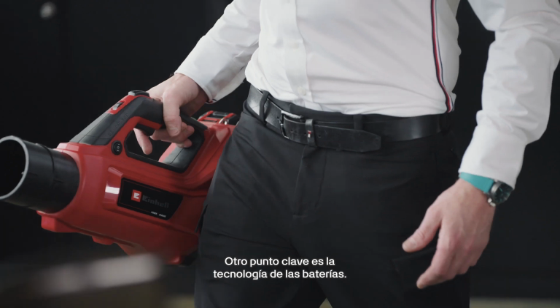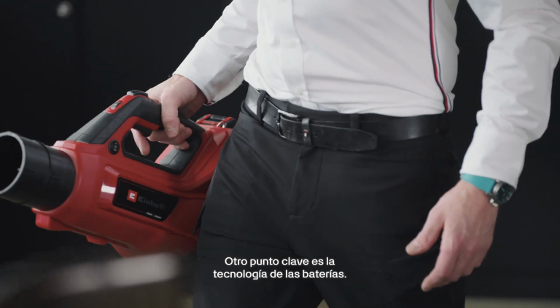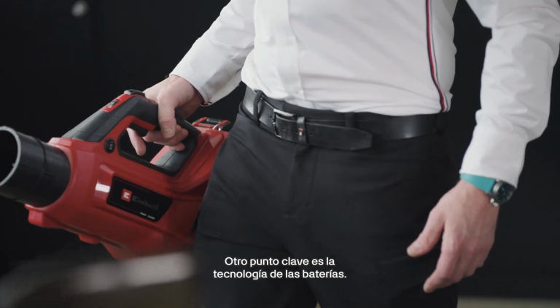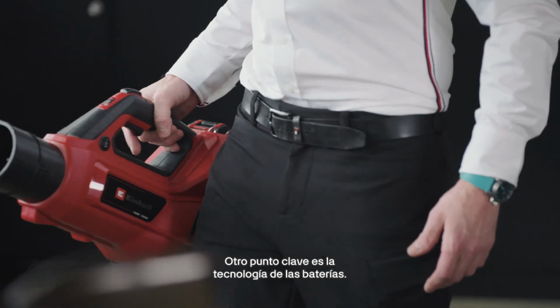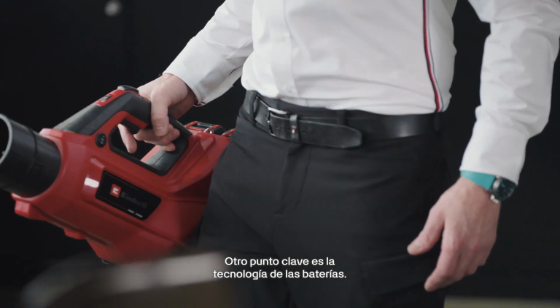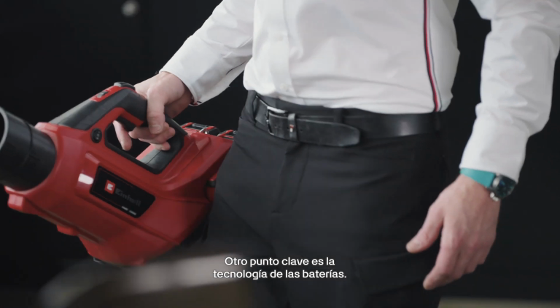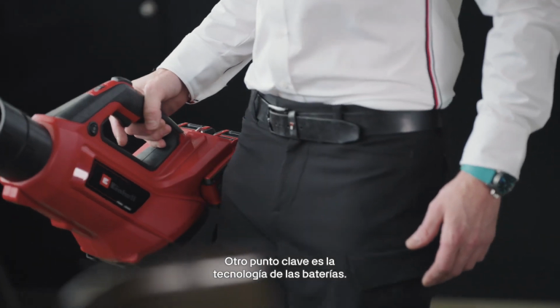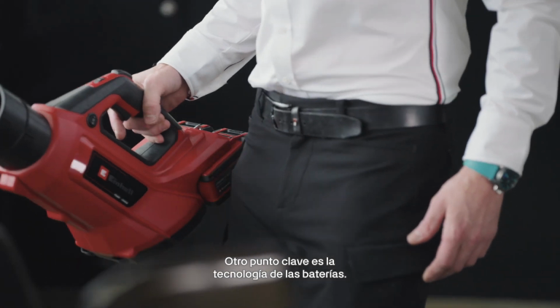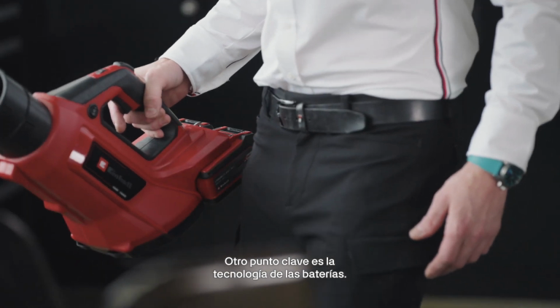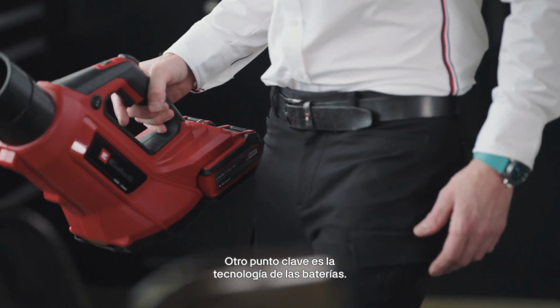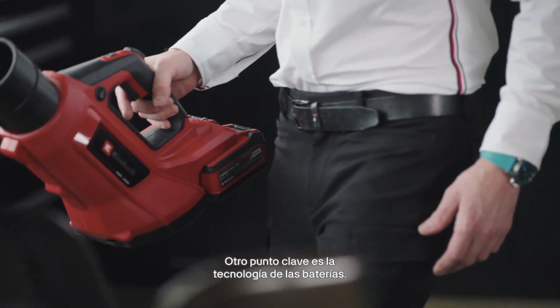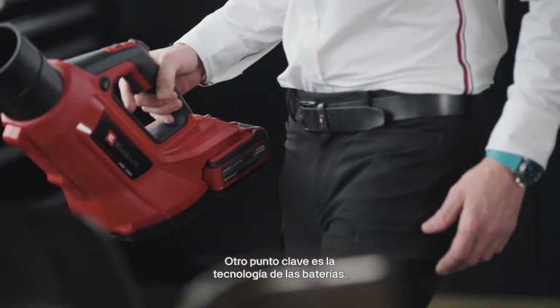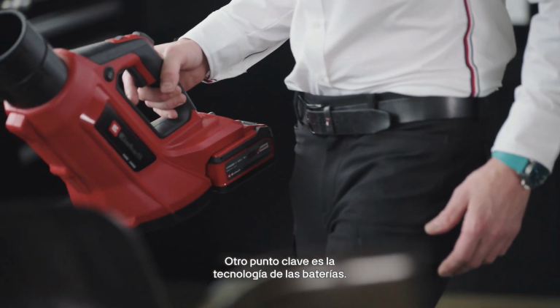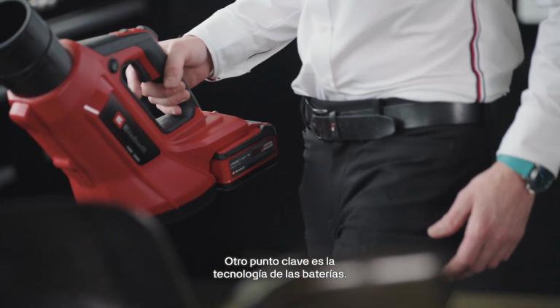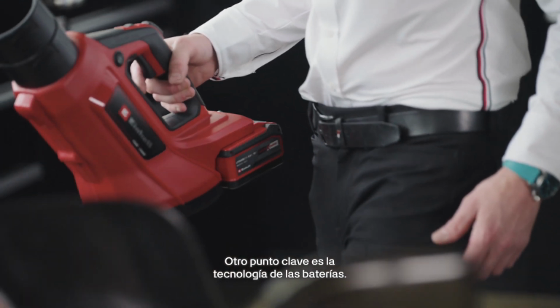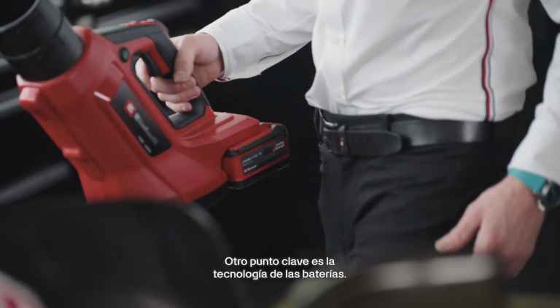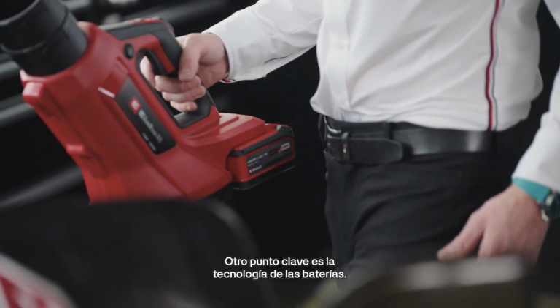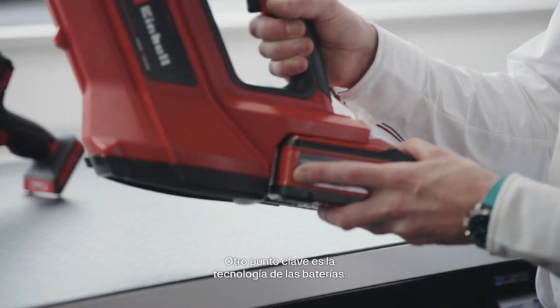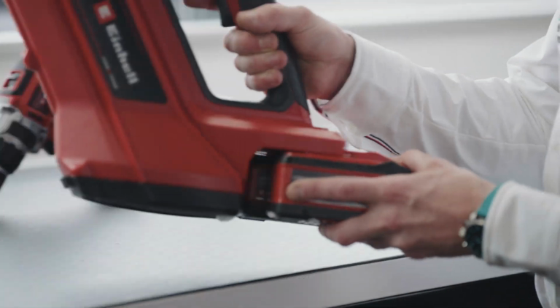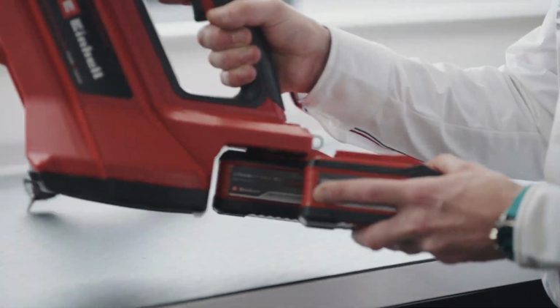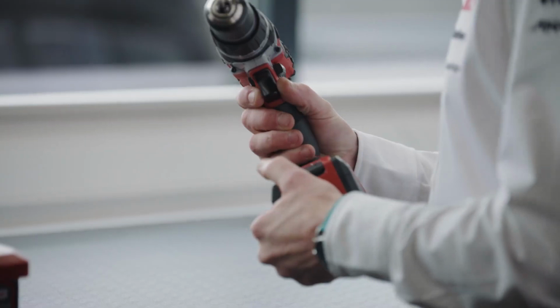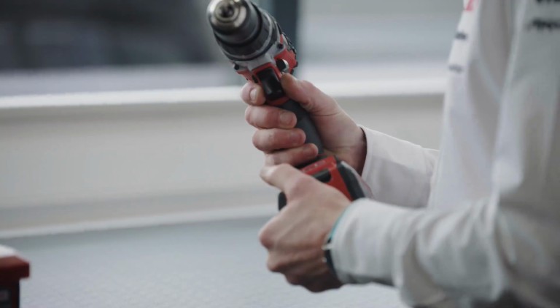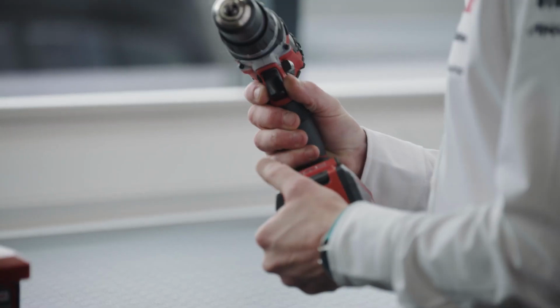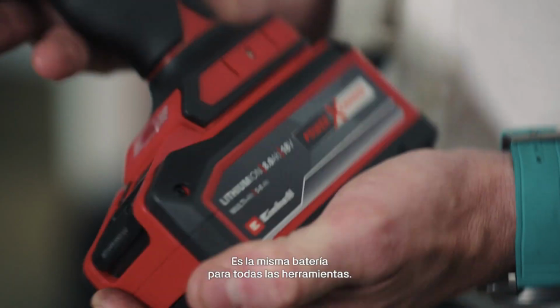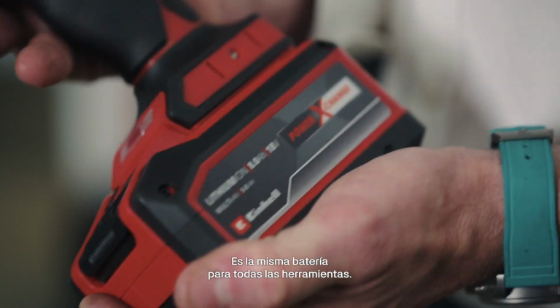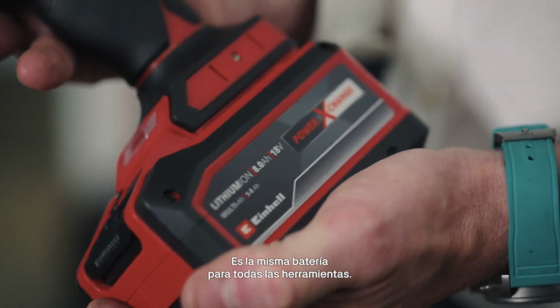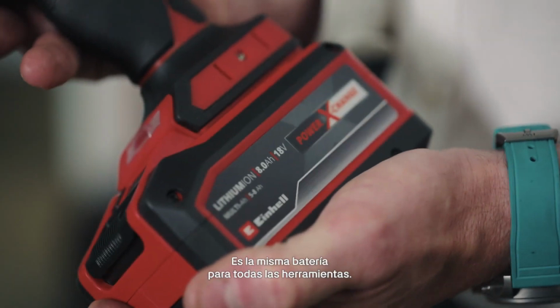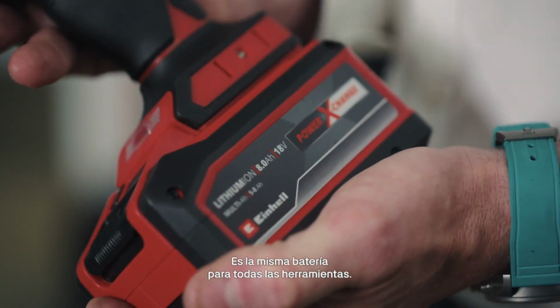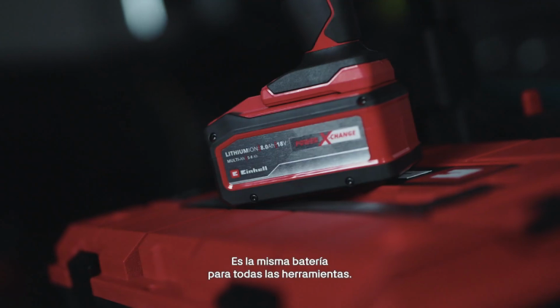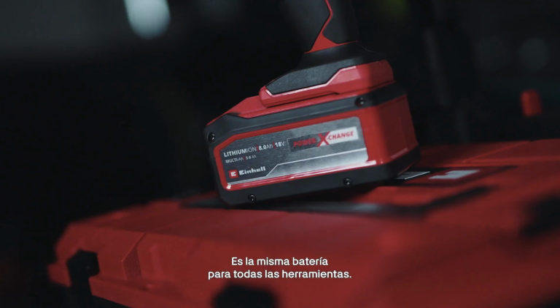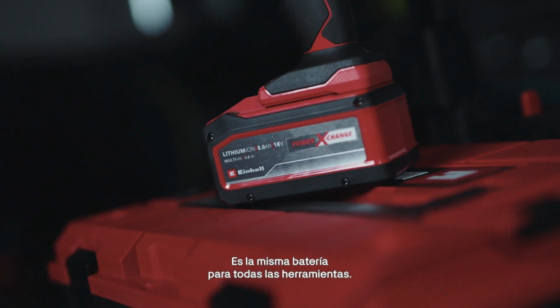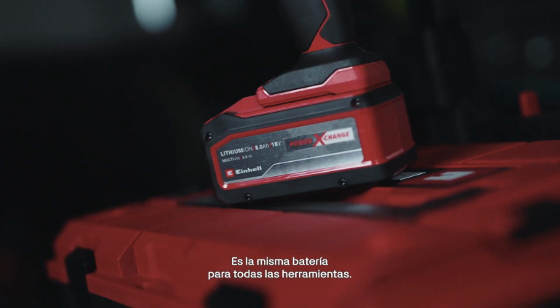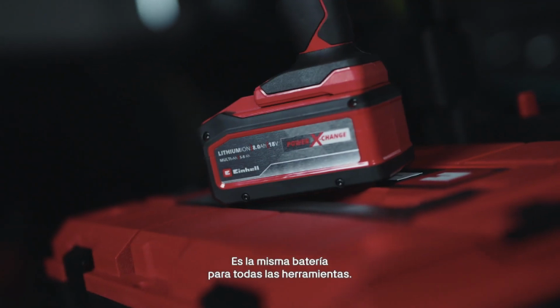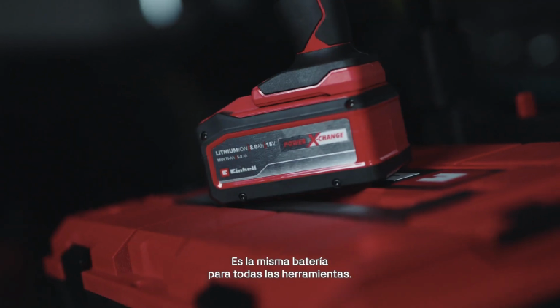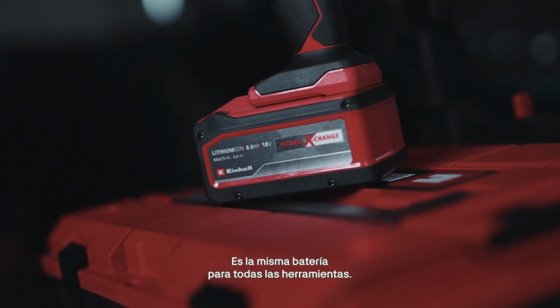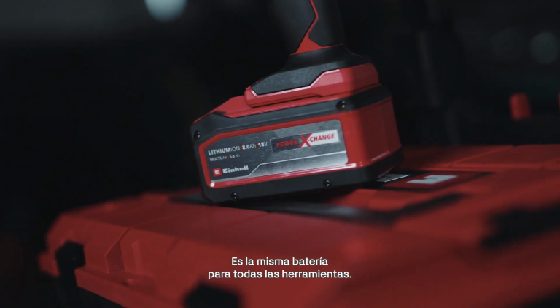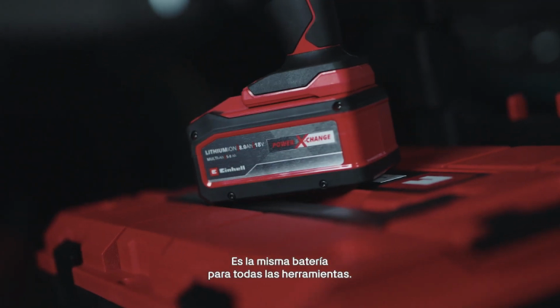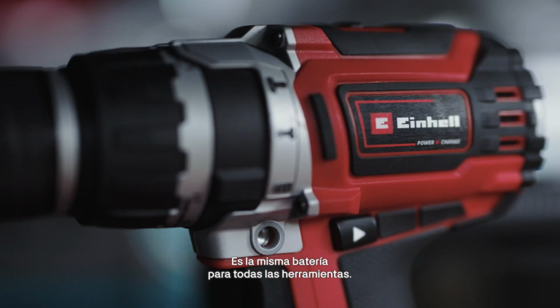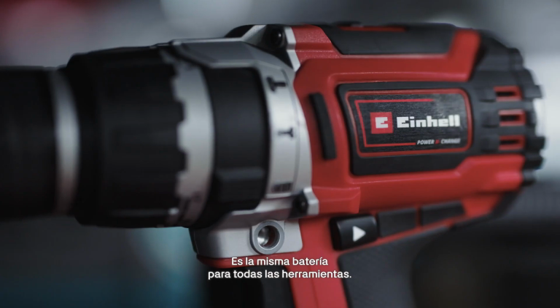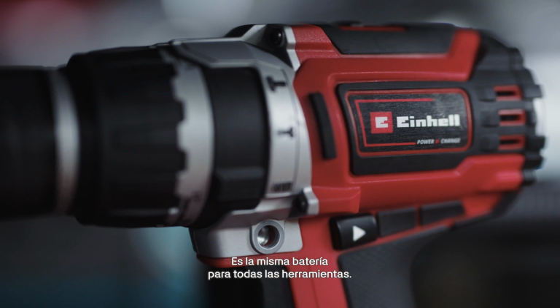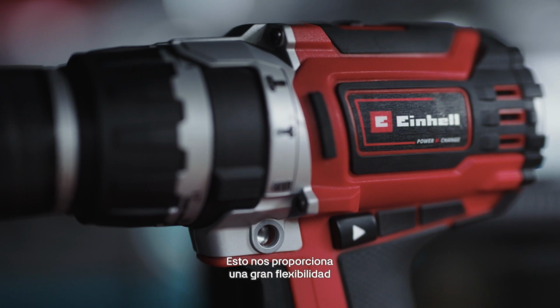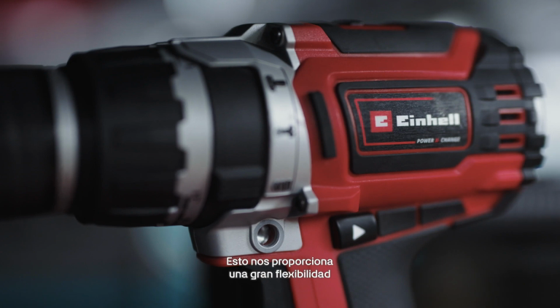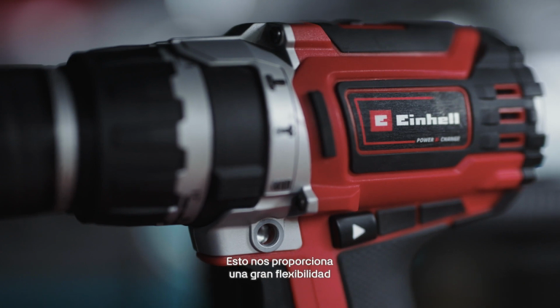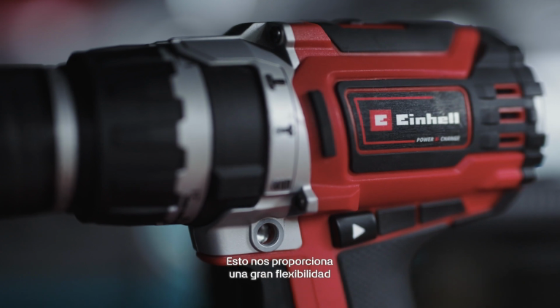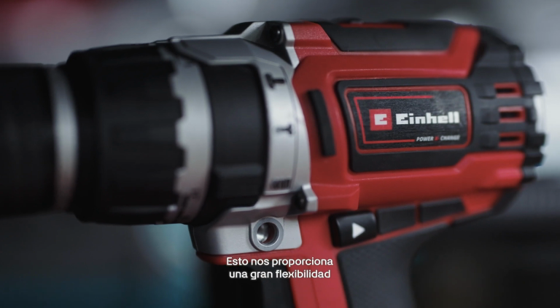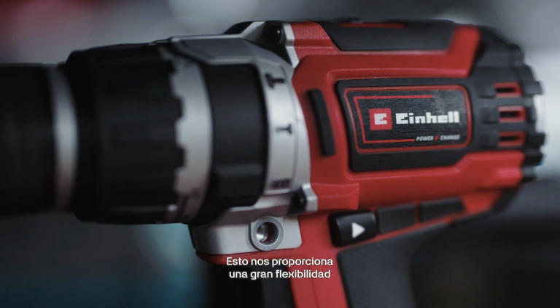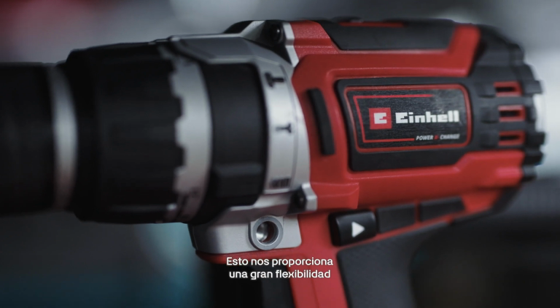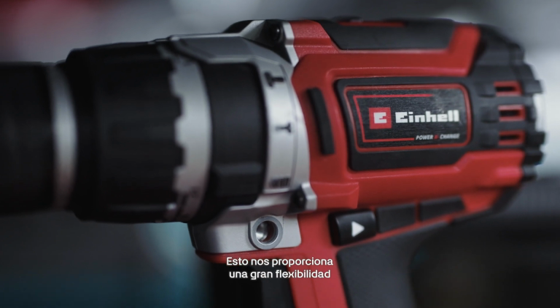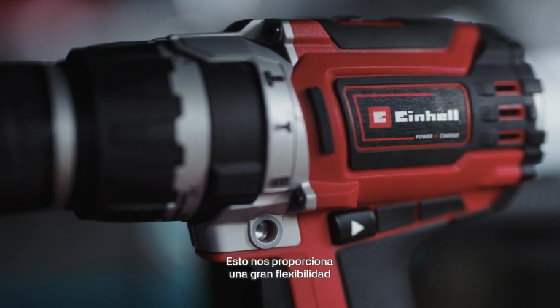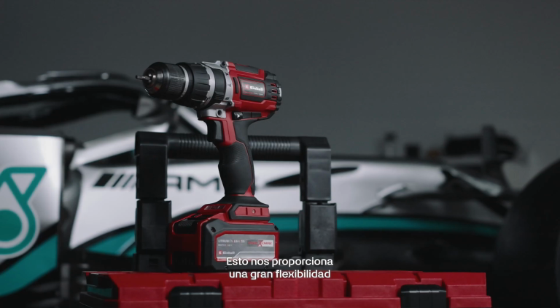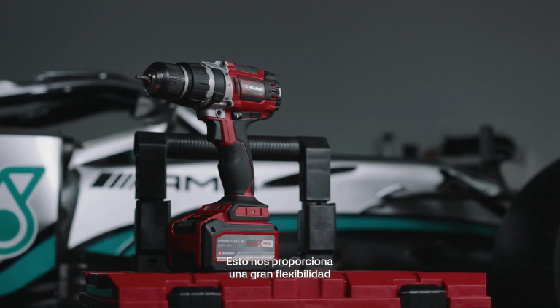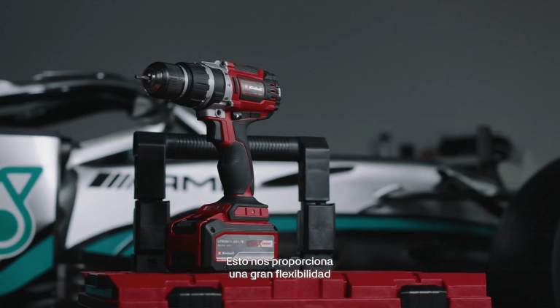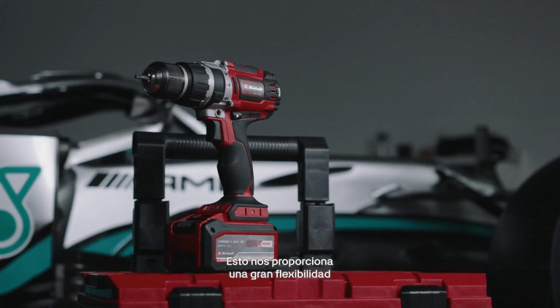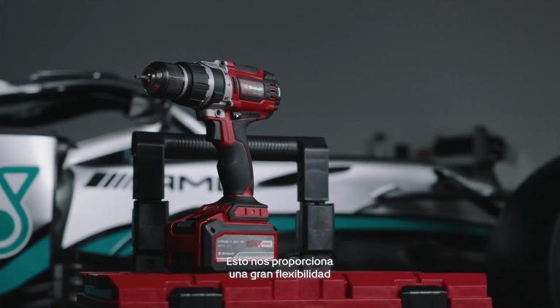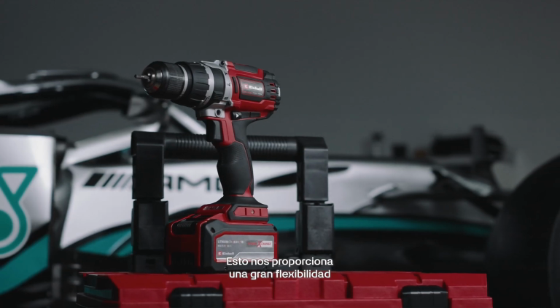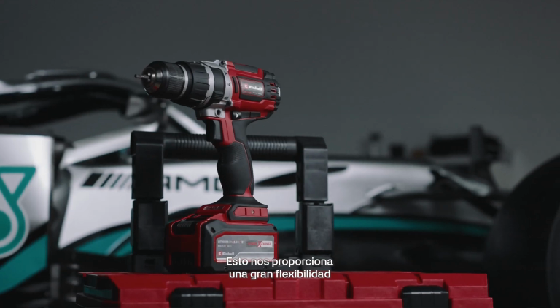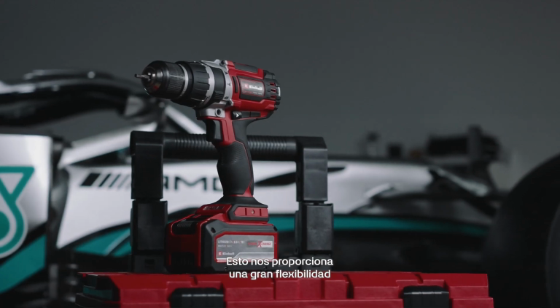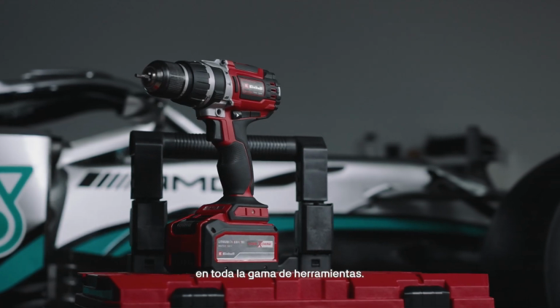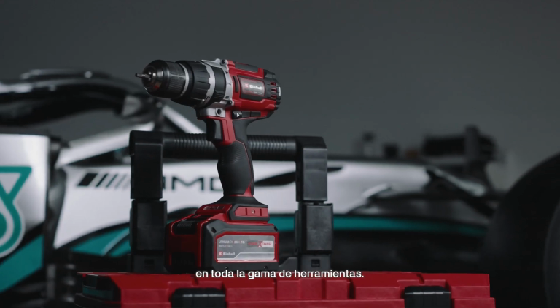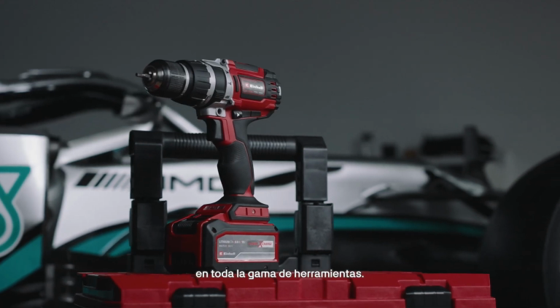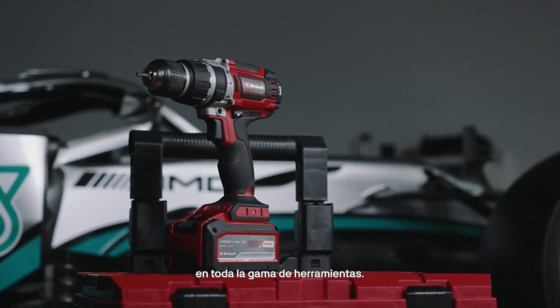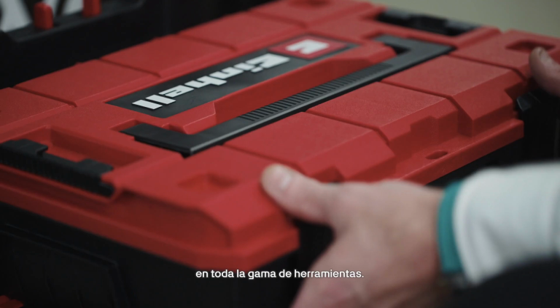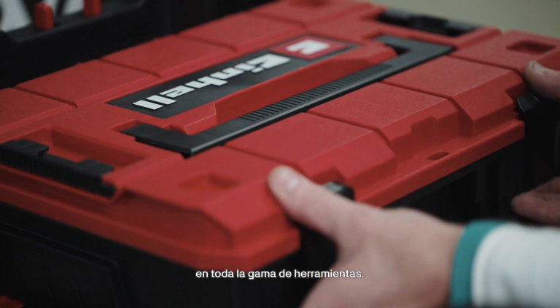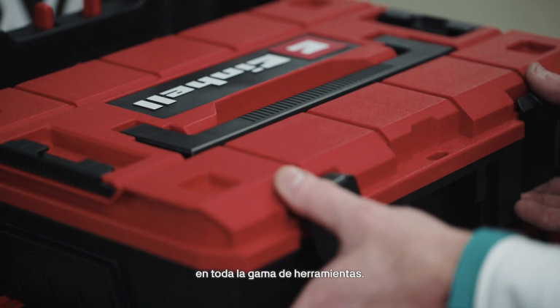Another key point is the battery technology. It's the same battery across all the tools. This gives us great flexibility across the whole tool range.